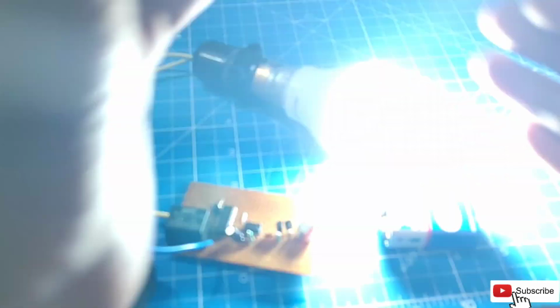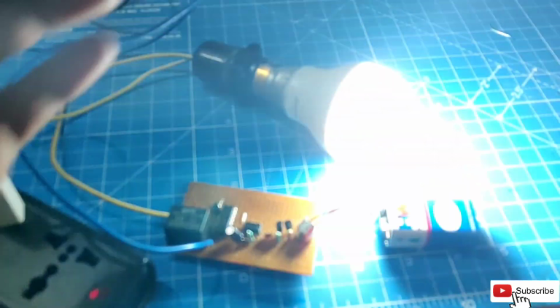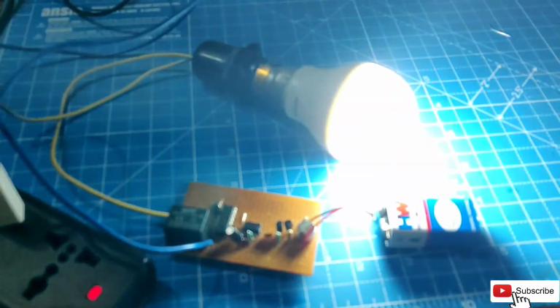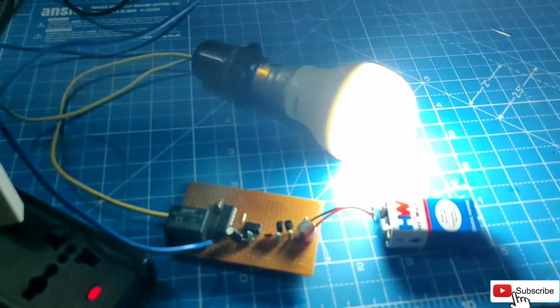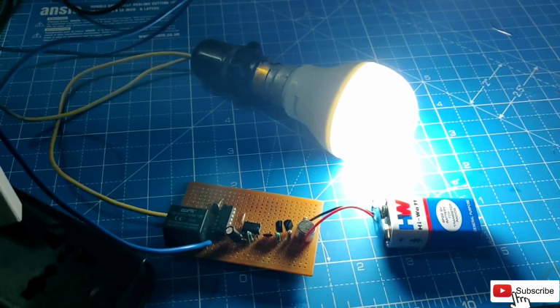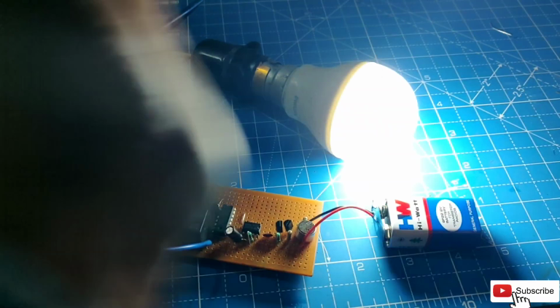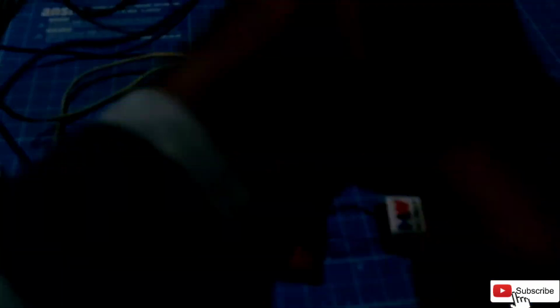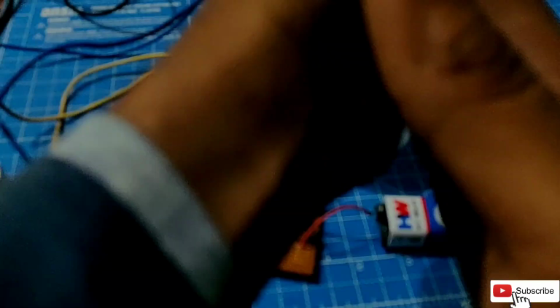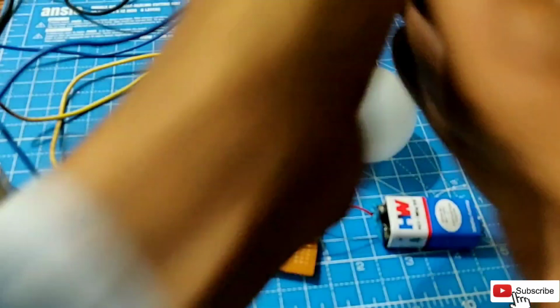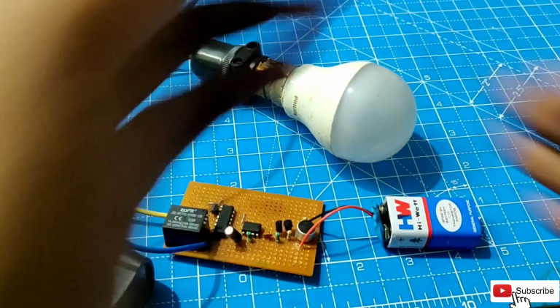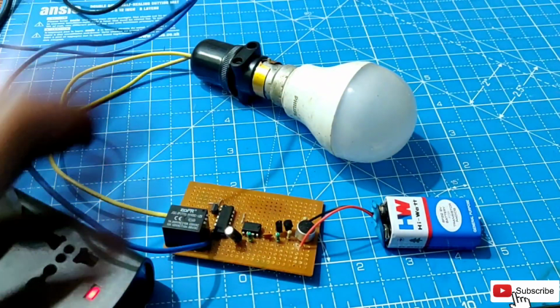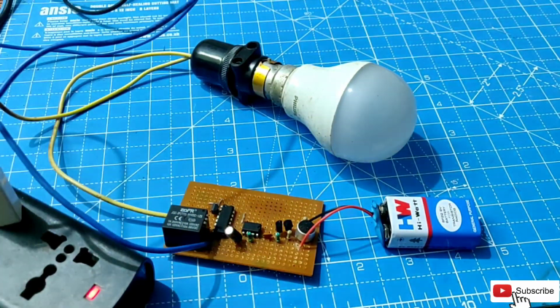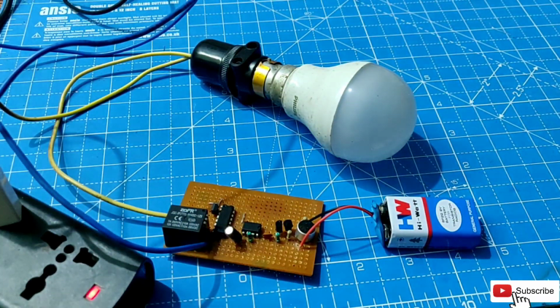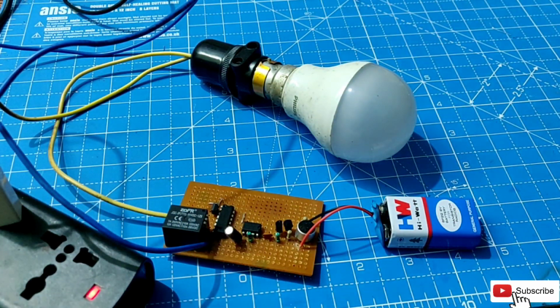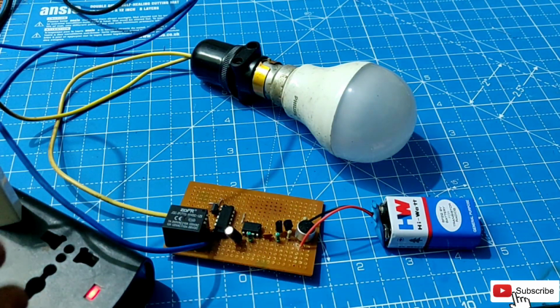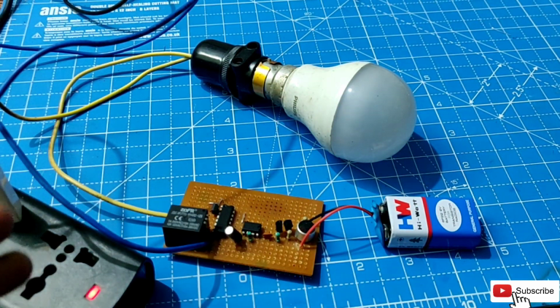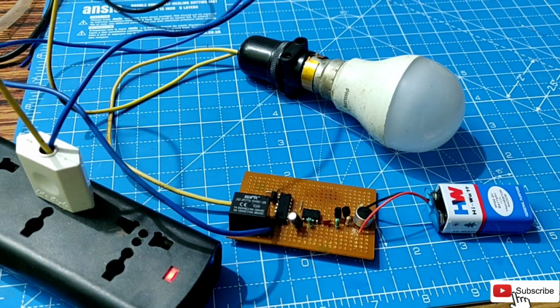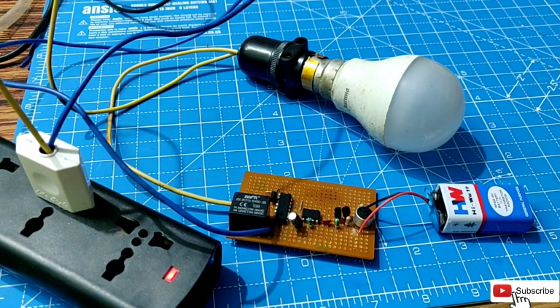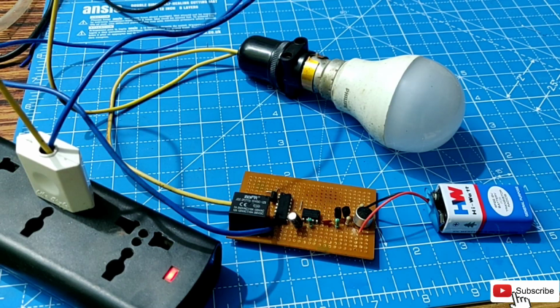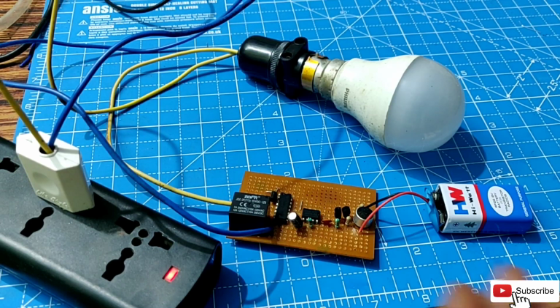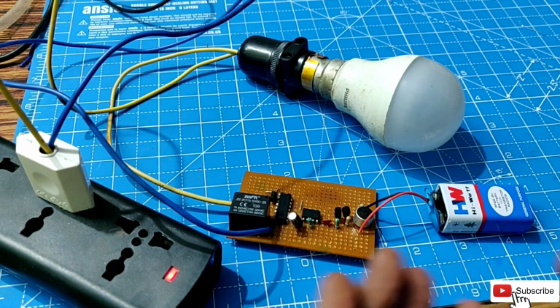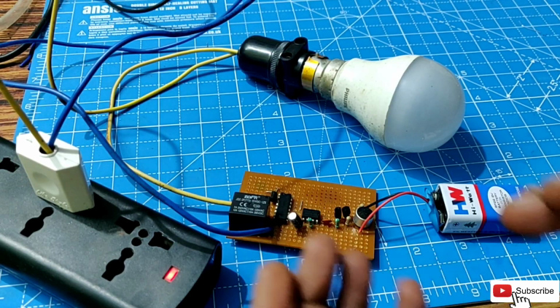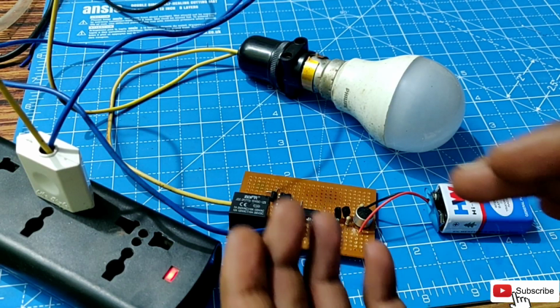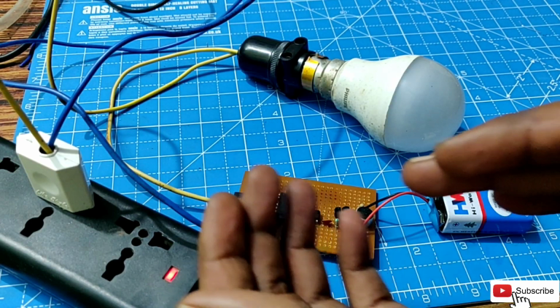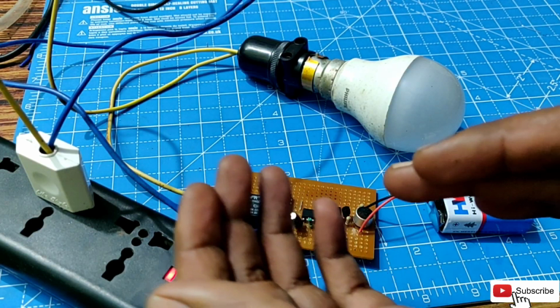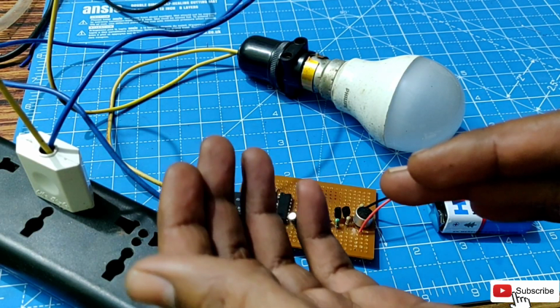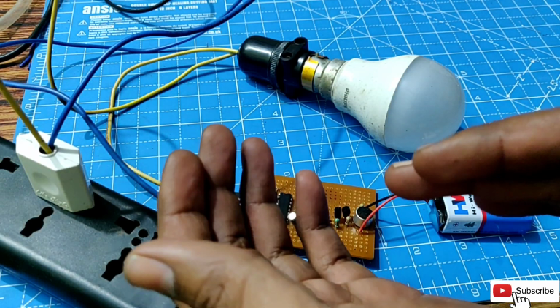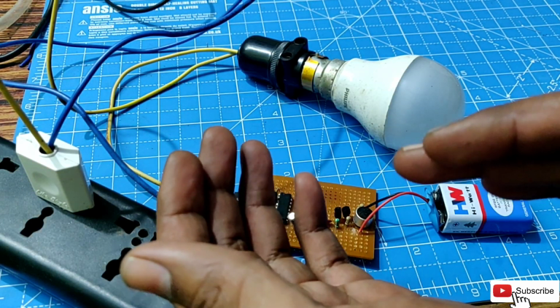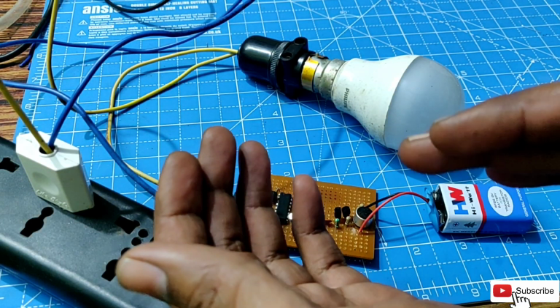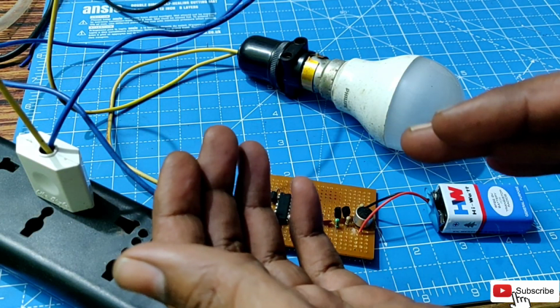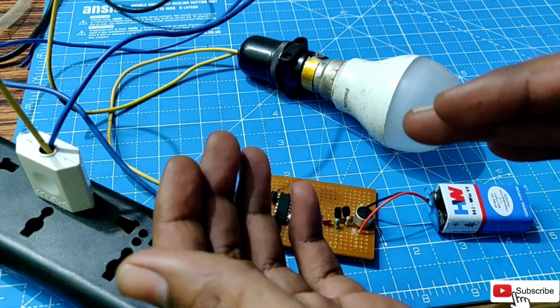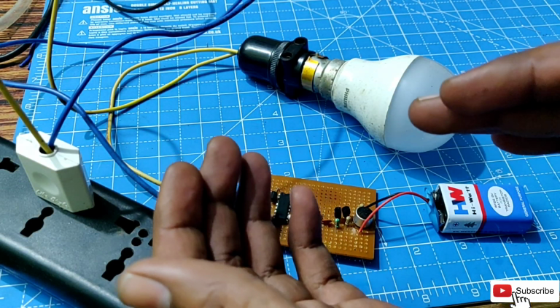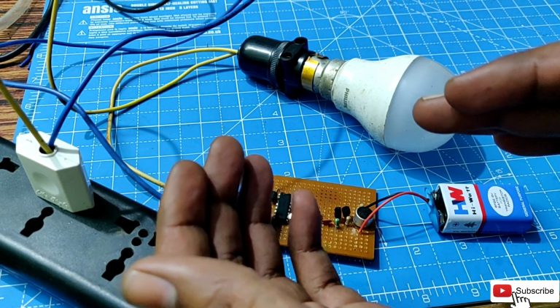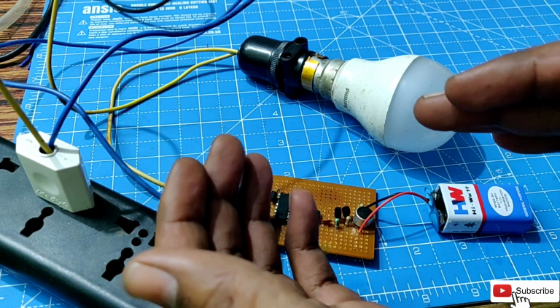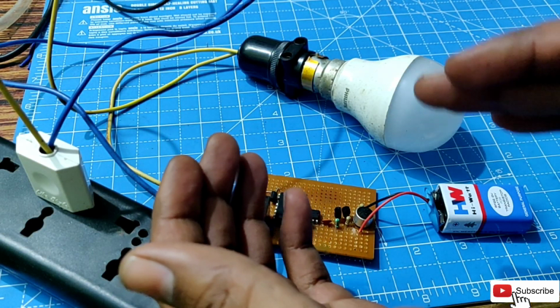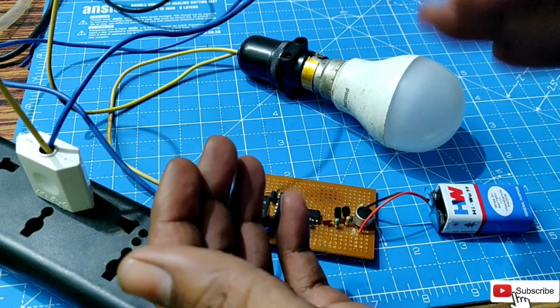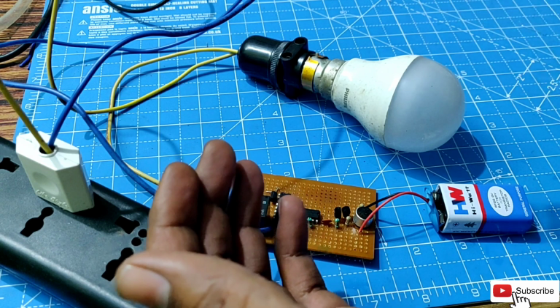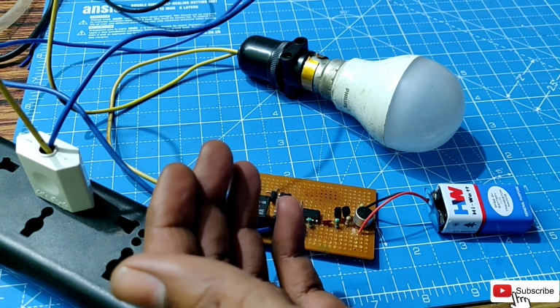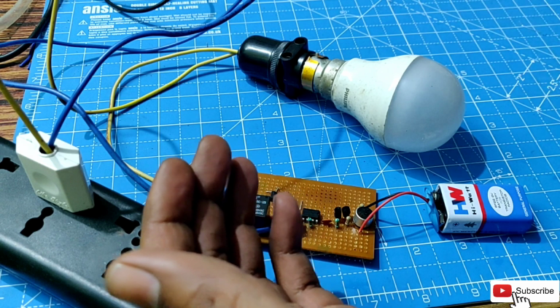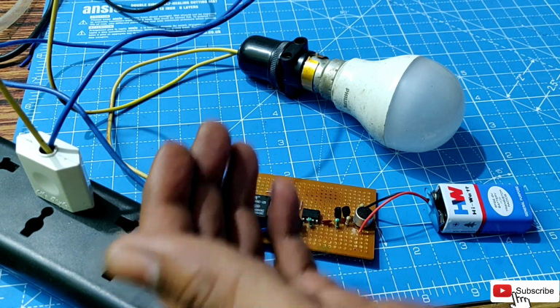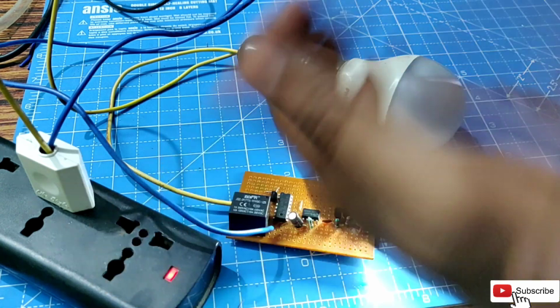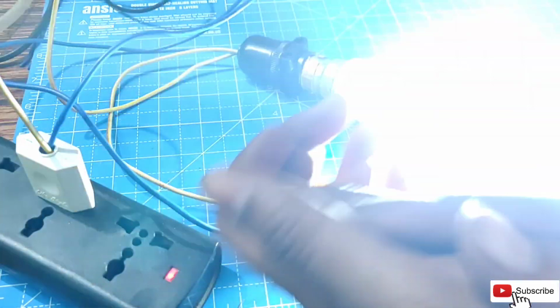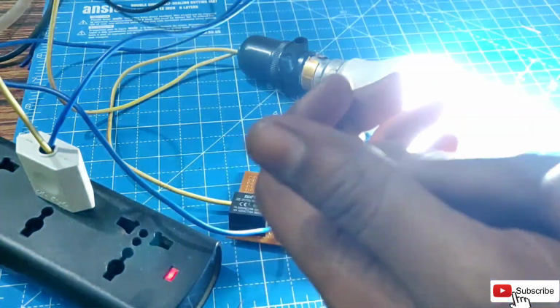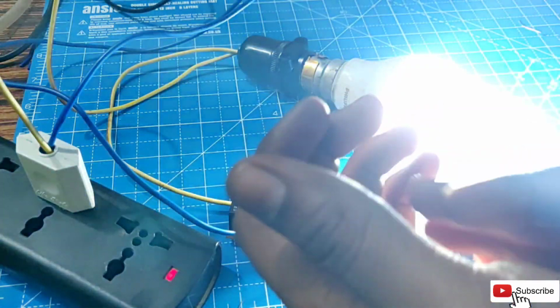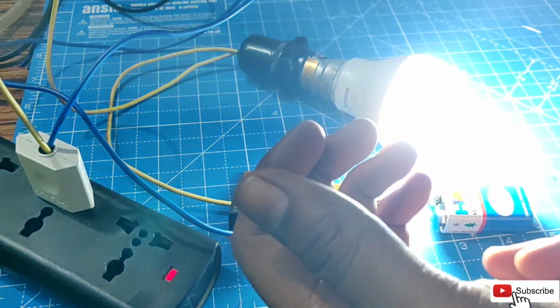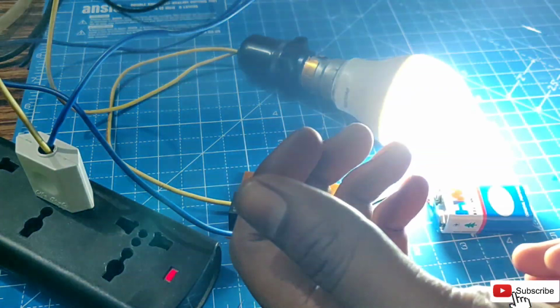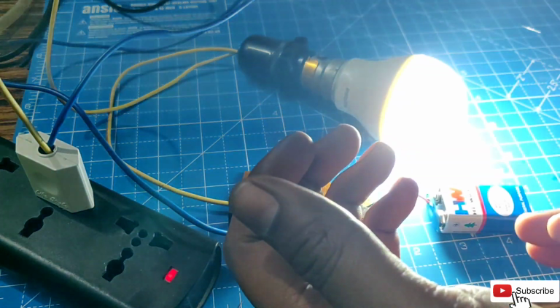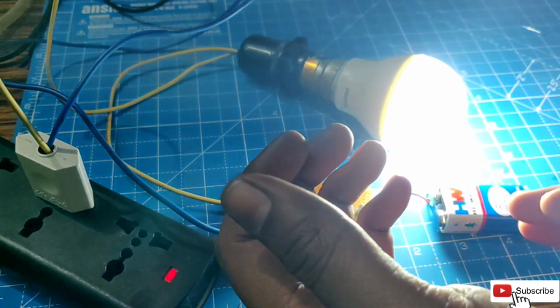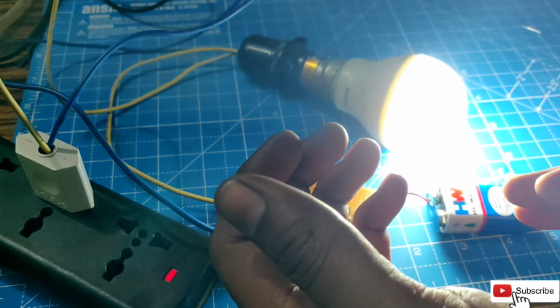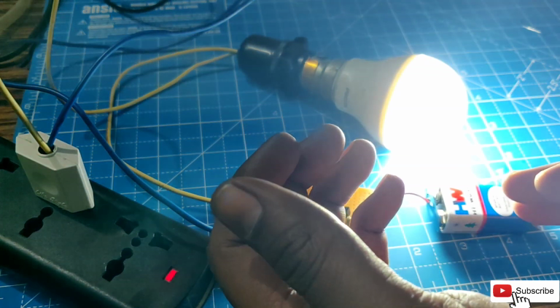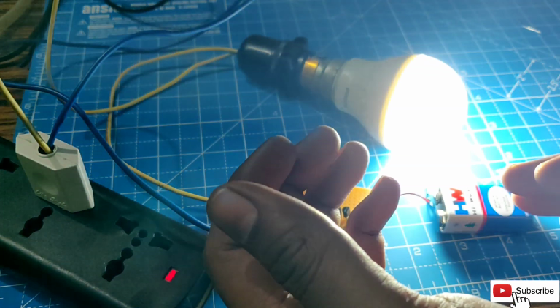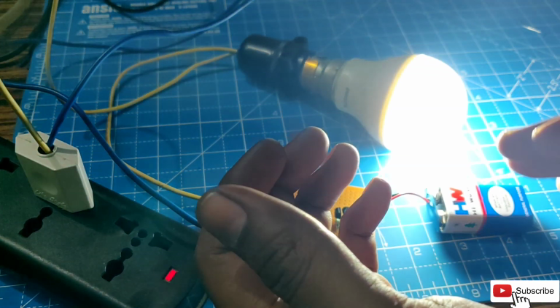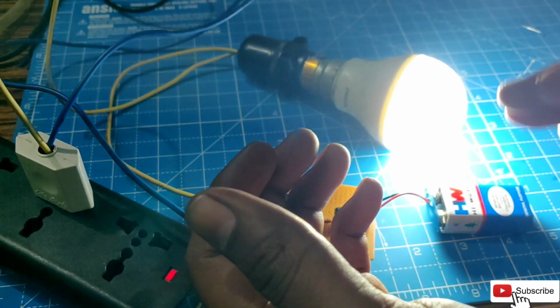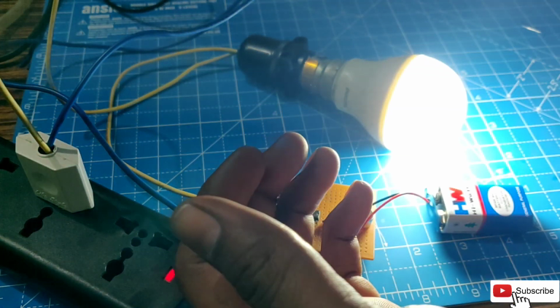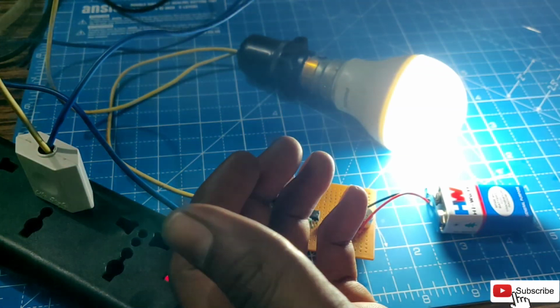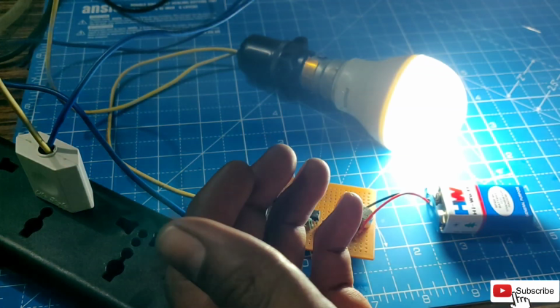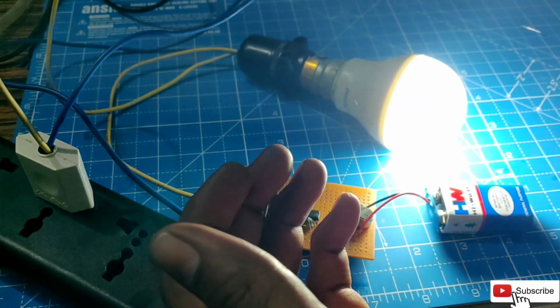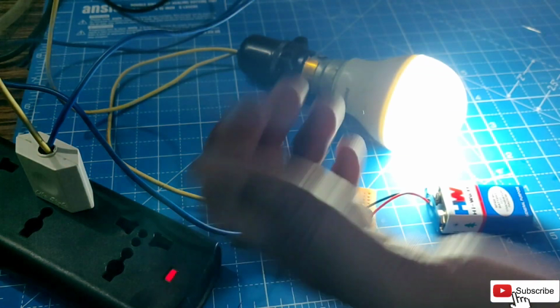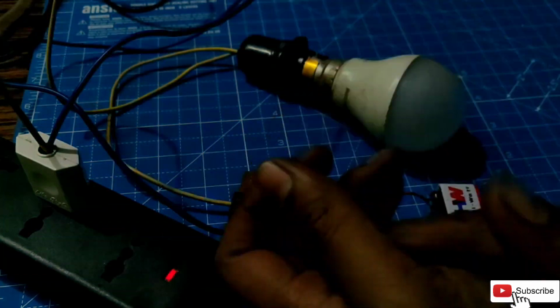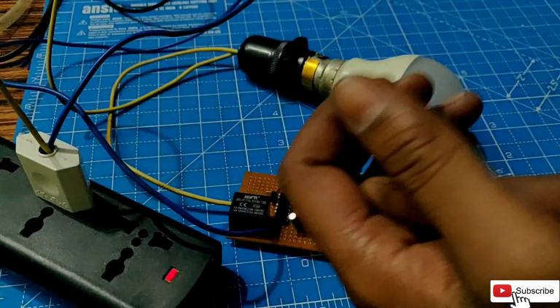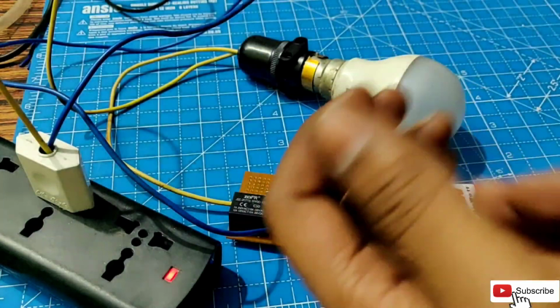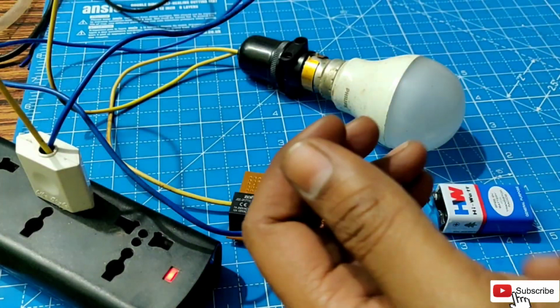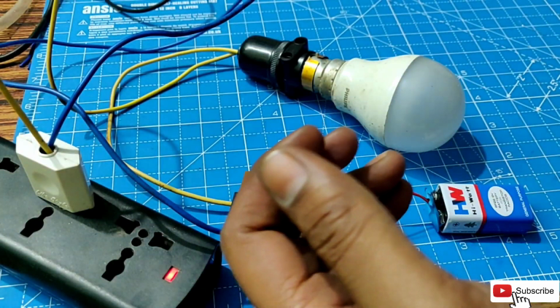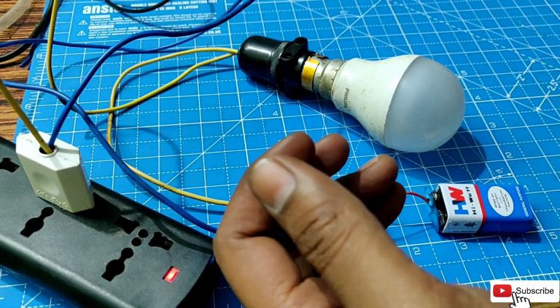In this video, I am going to explain how to make a clap switch and its working. Without any further delay, let's get started.